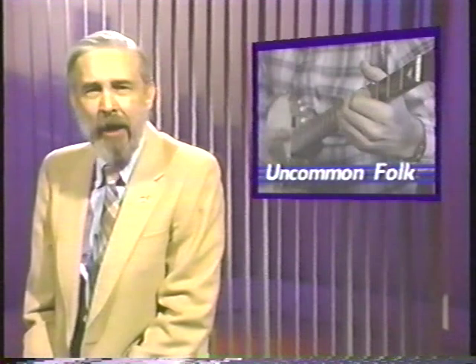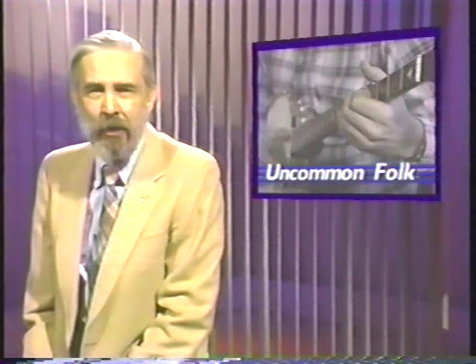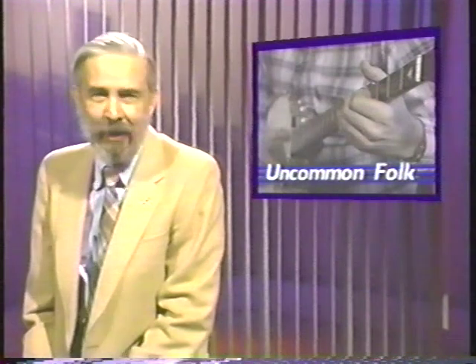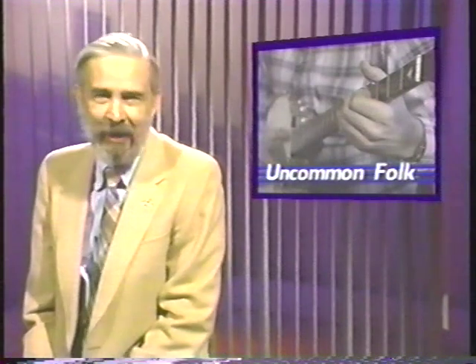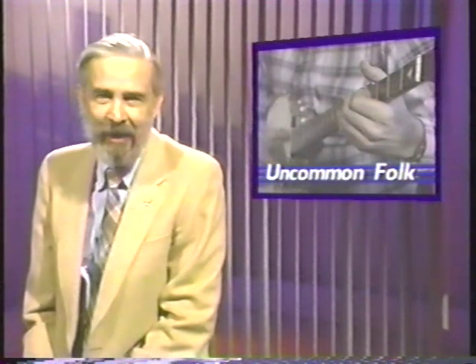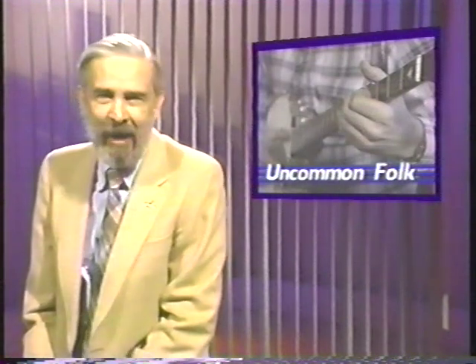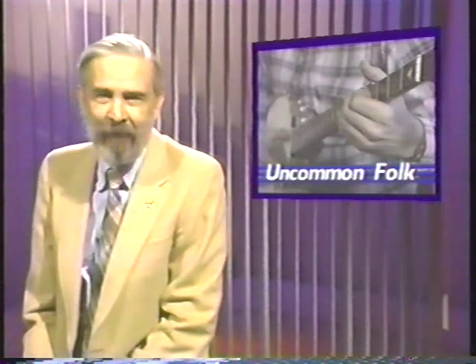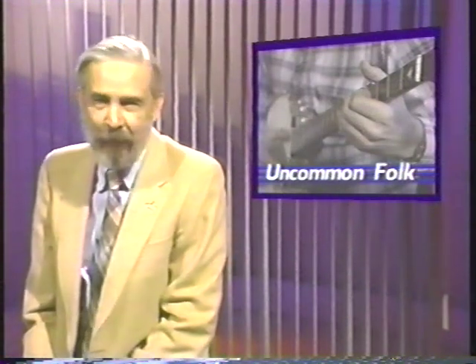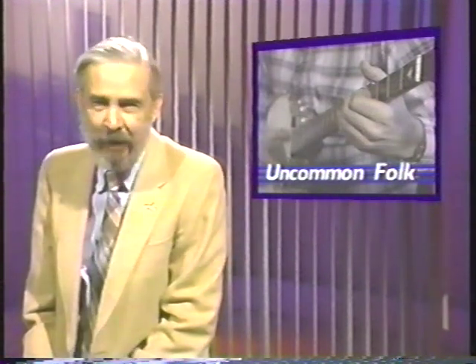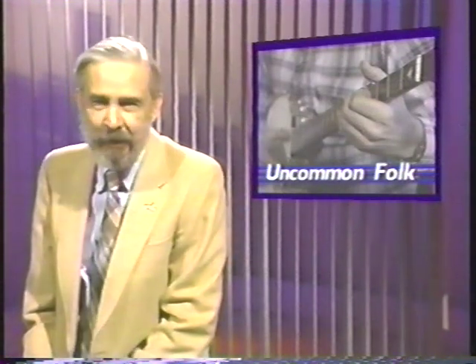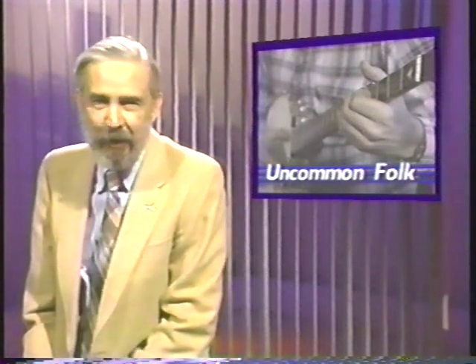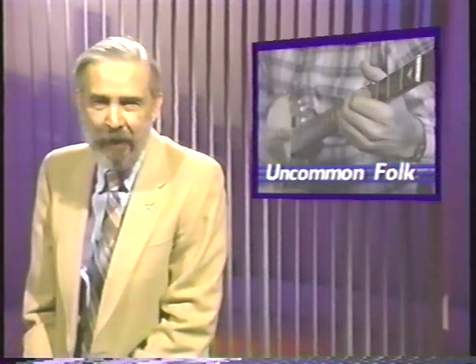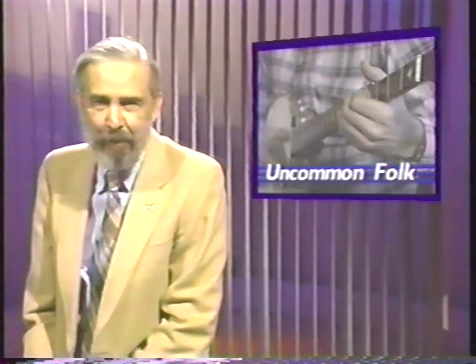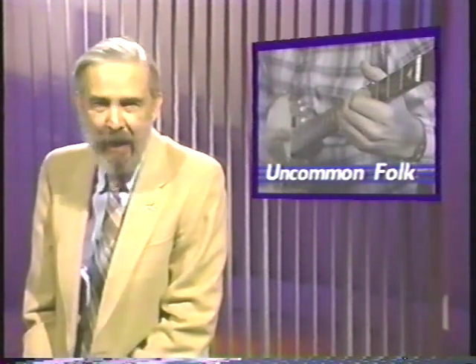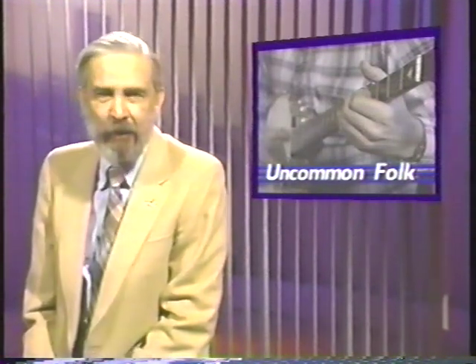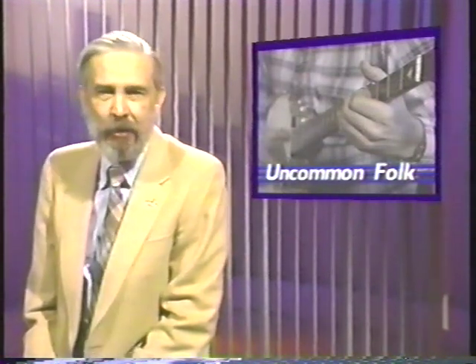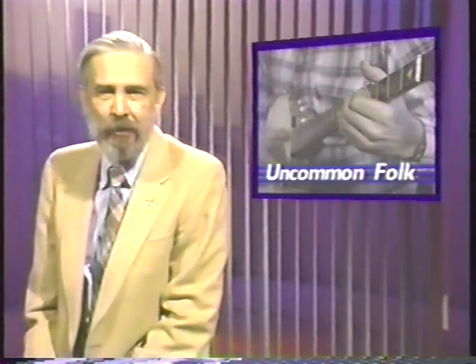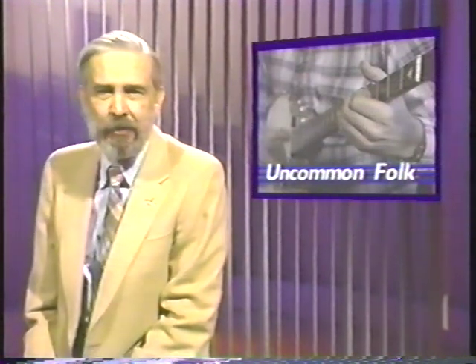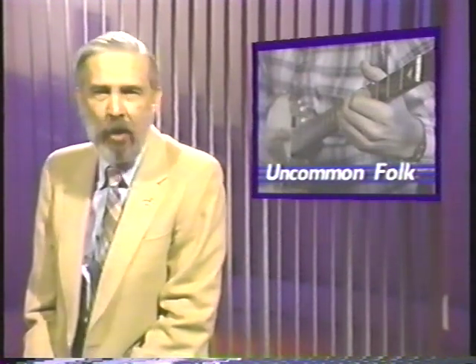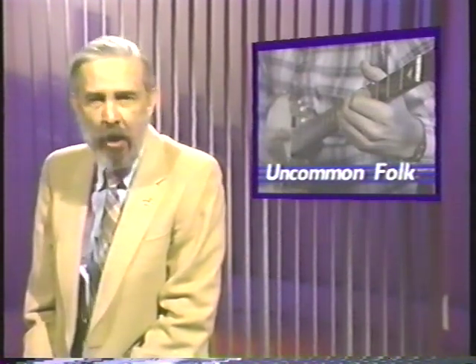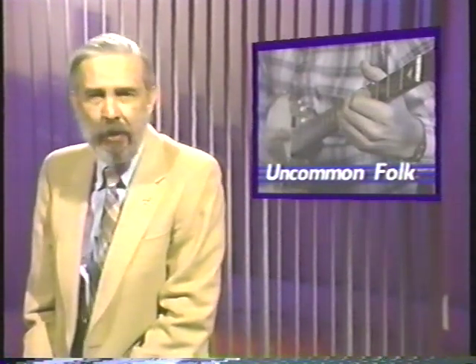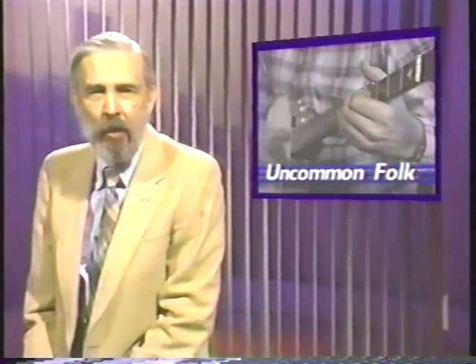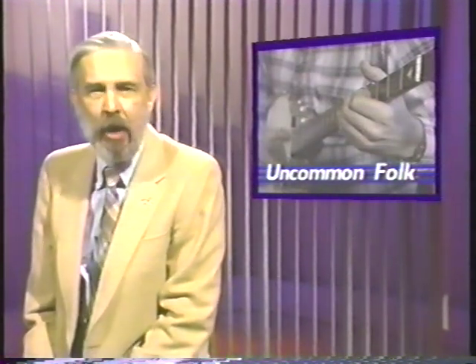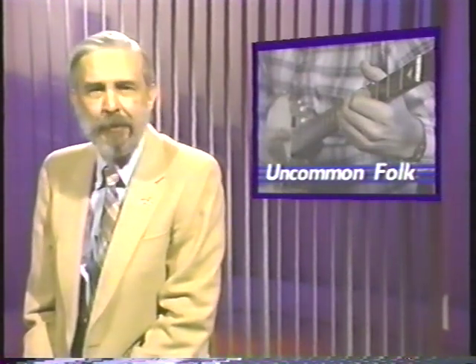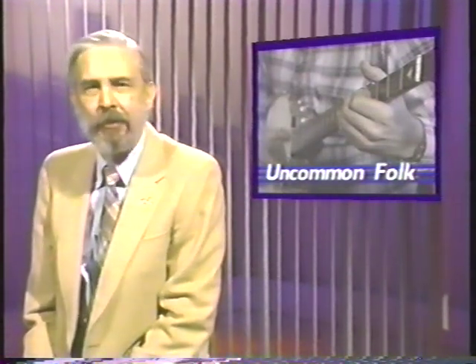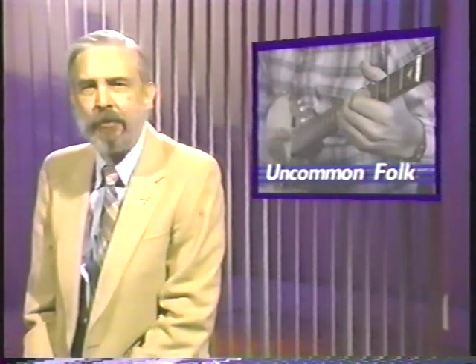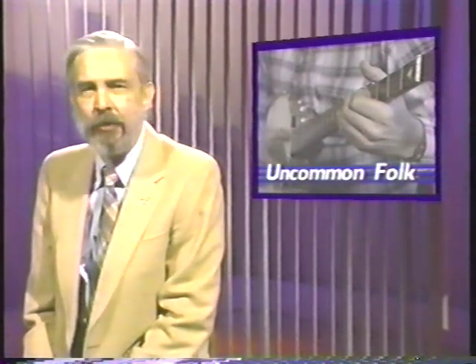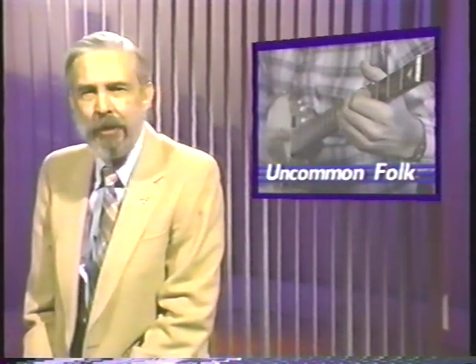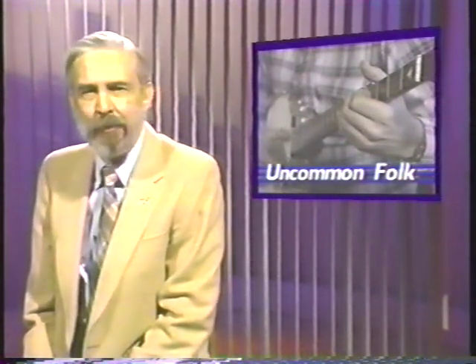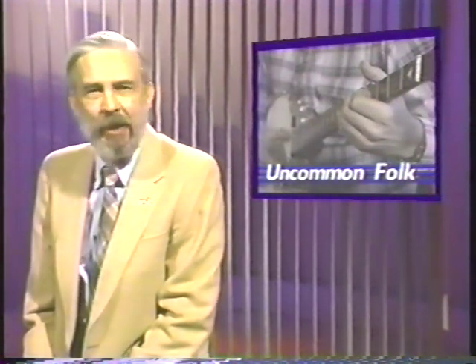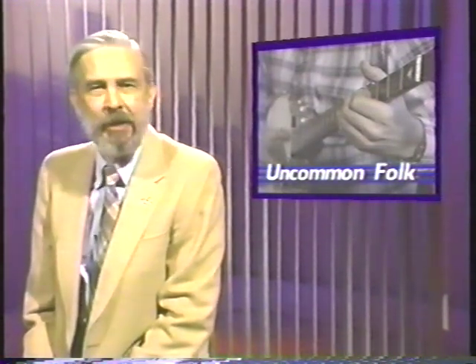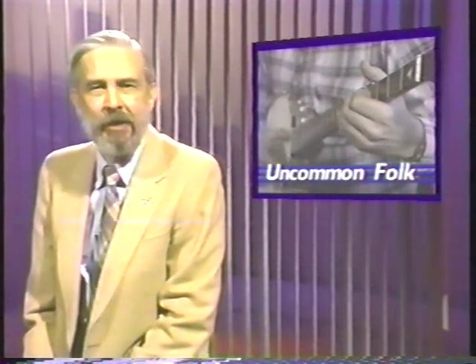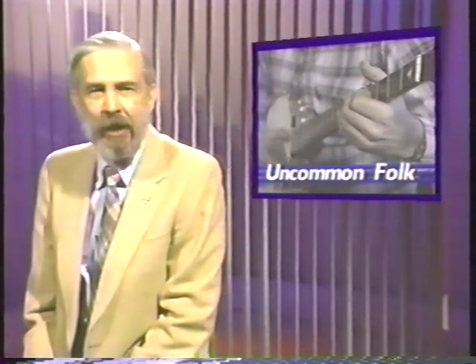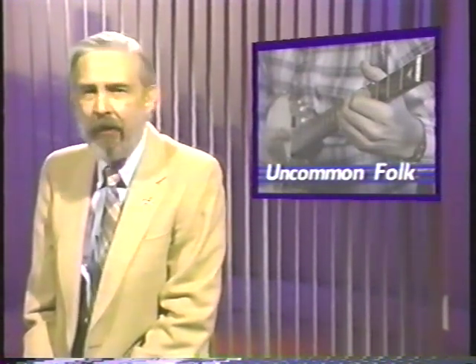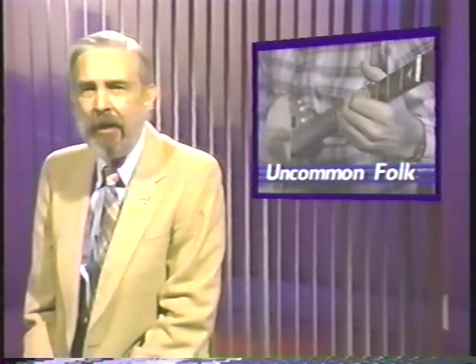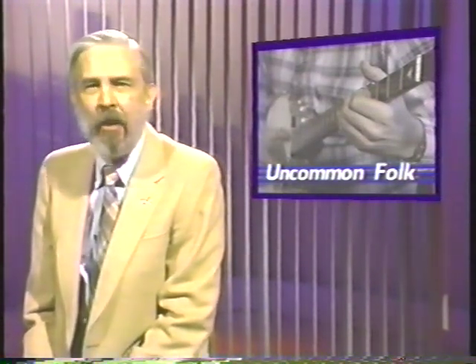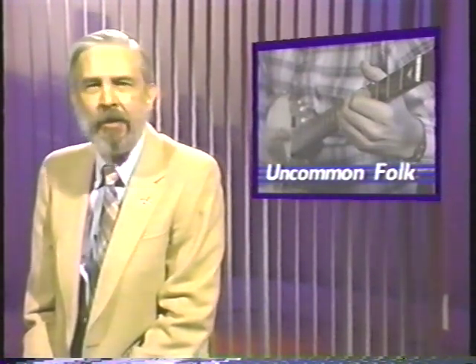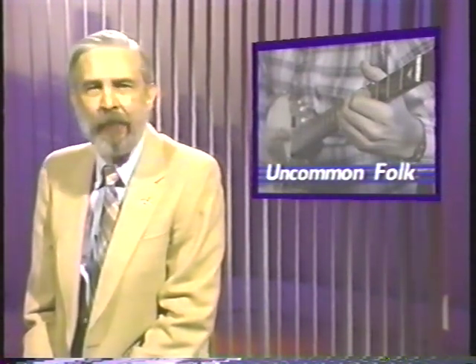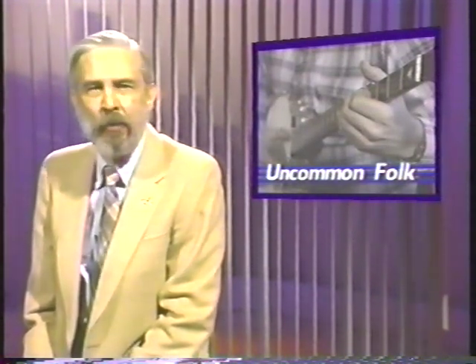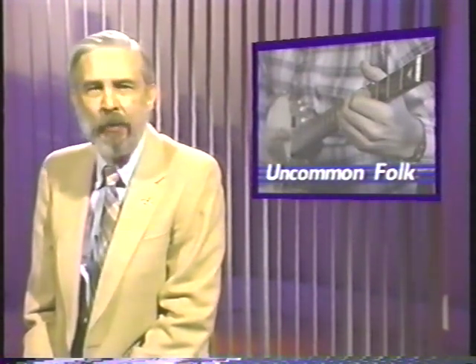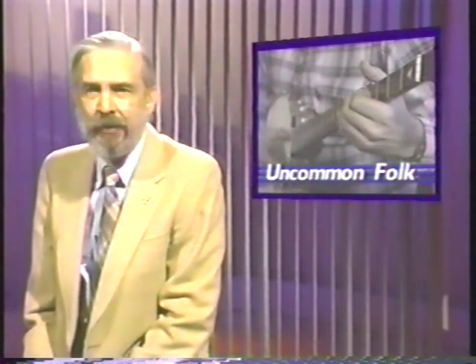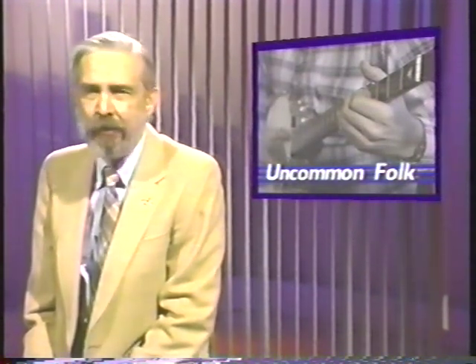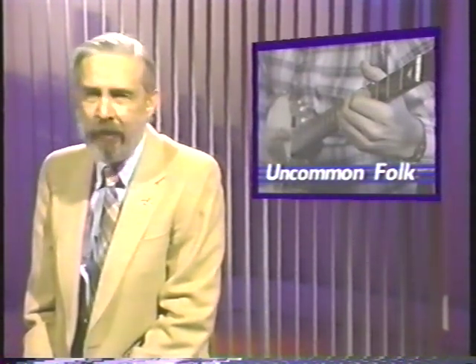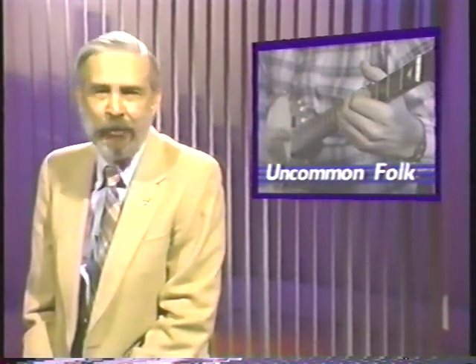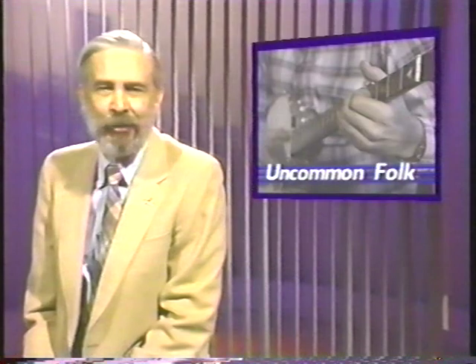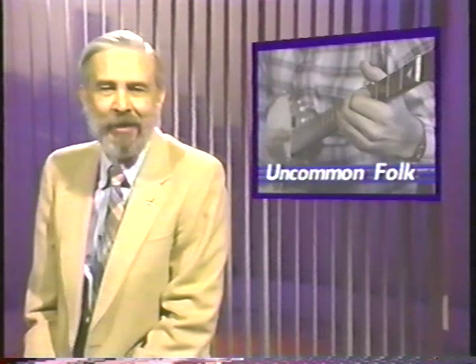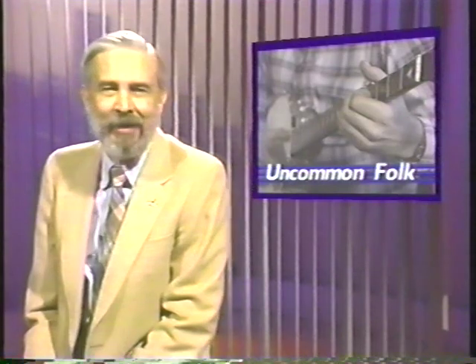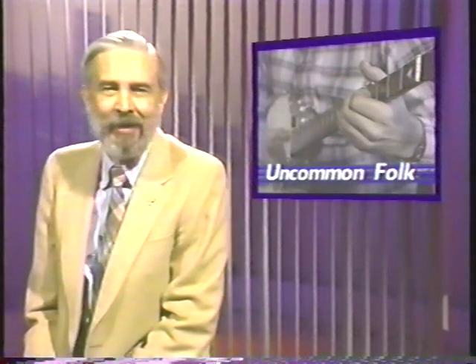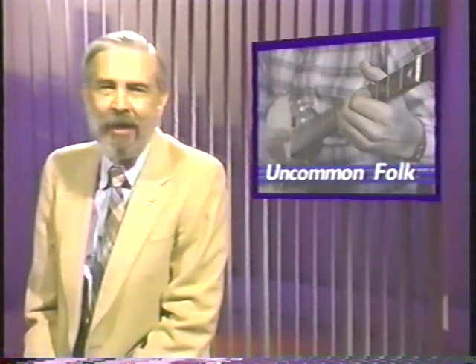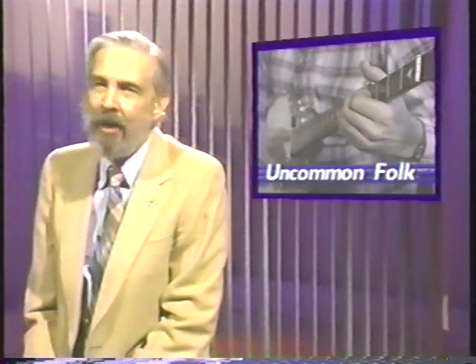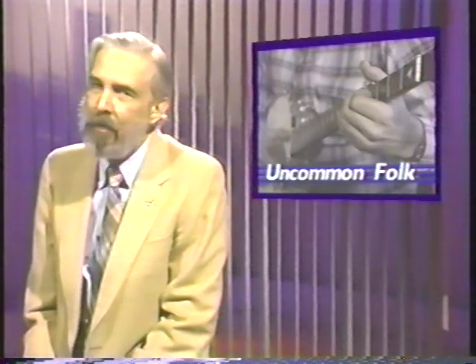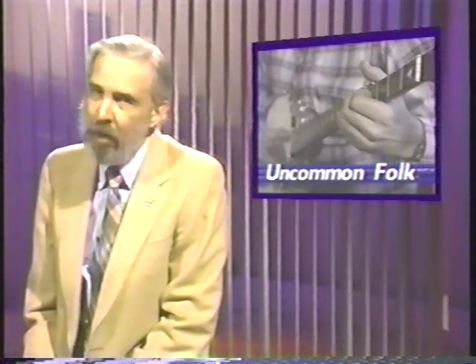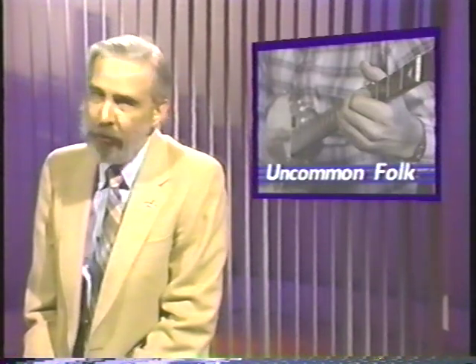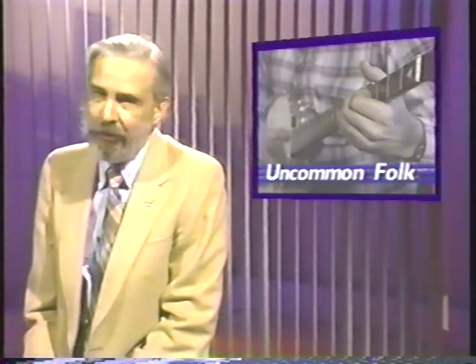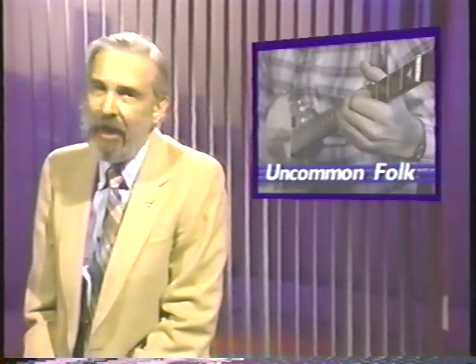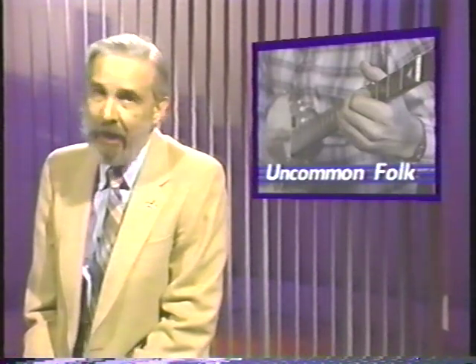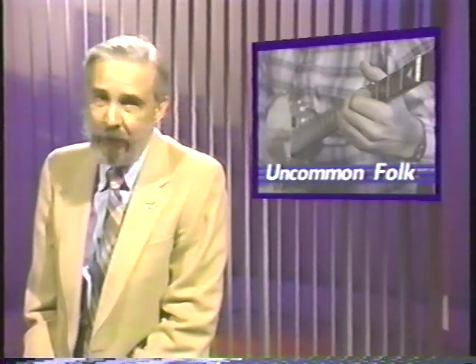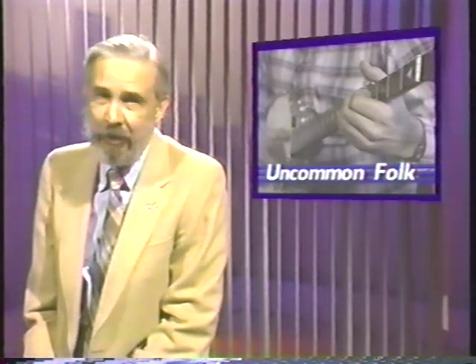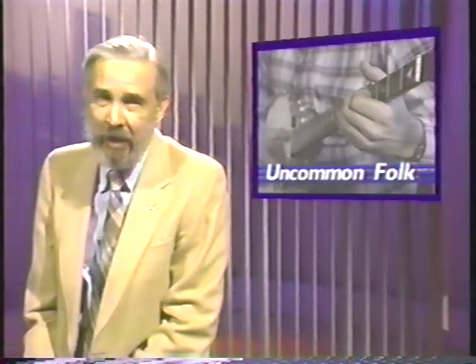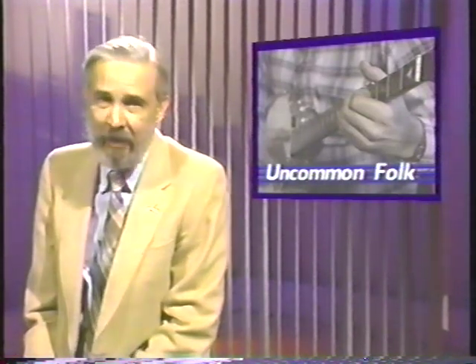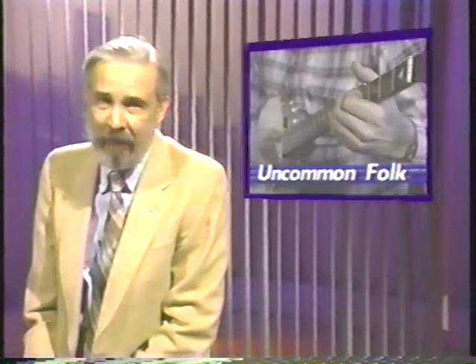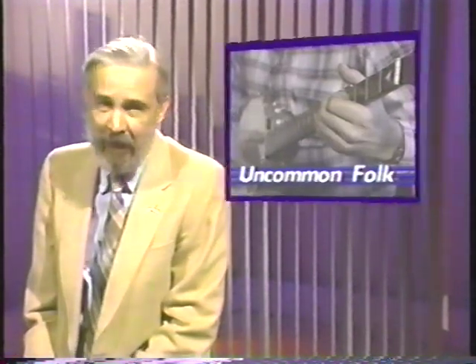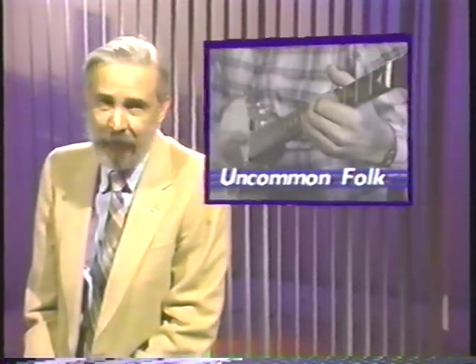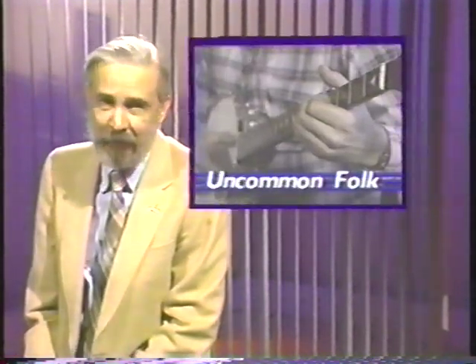Specula and friends building banjos, auto harps, or just plain carrying on the folk music tradition in a most entertaining fashion.